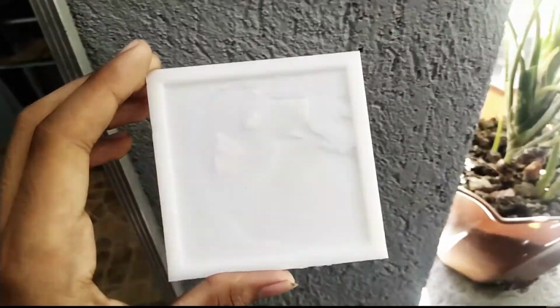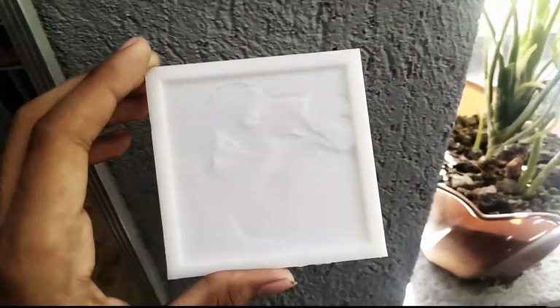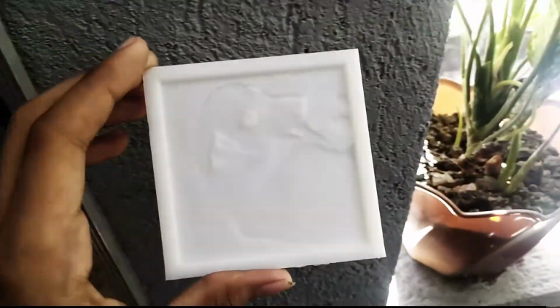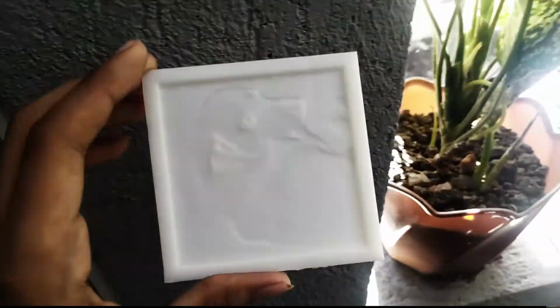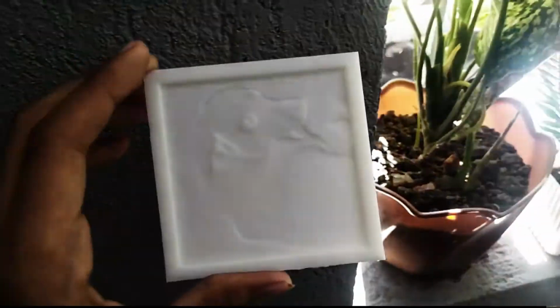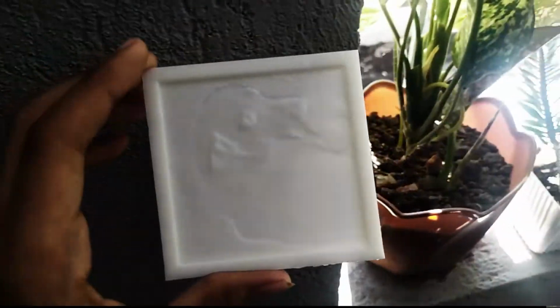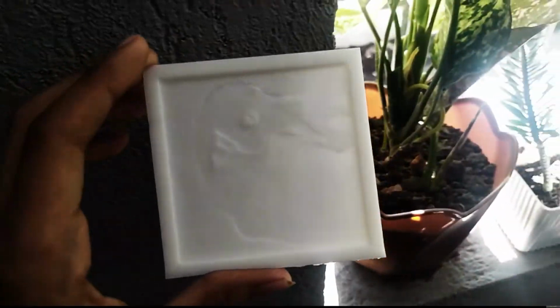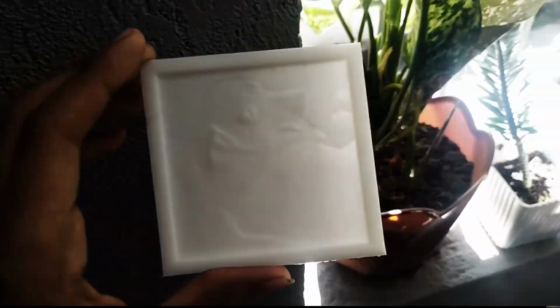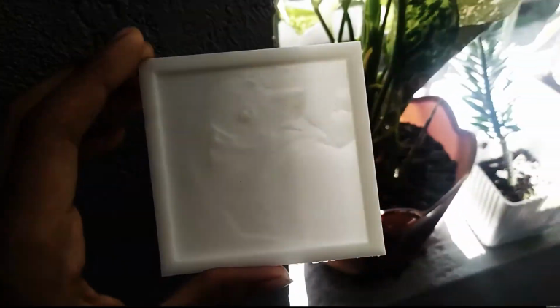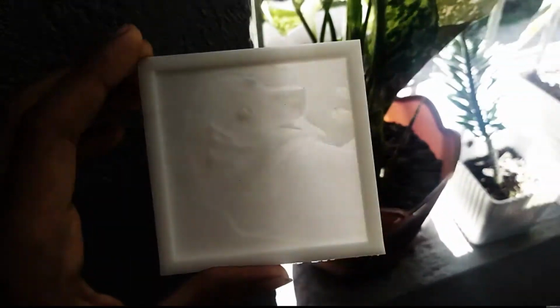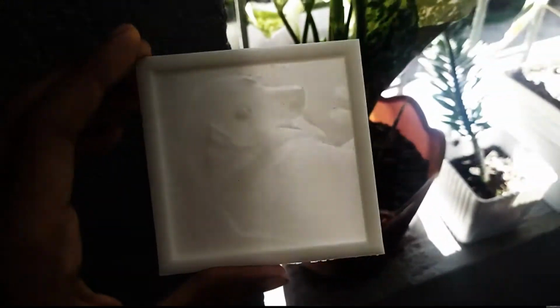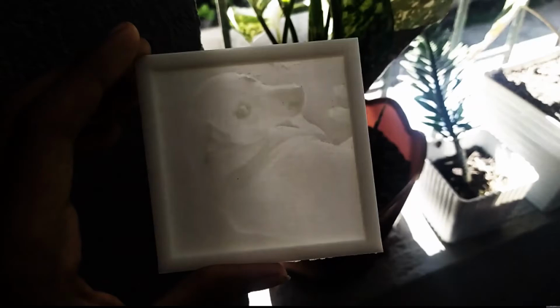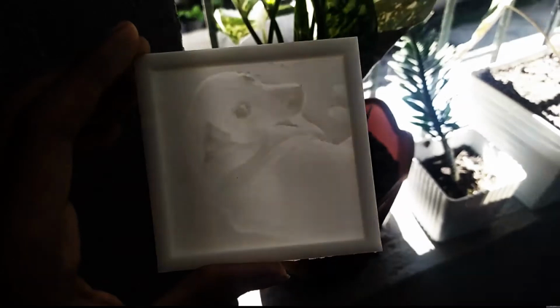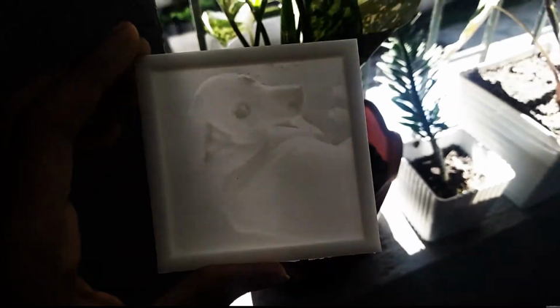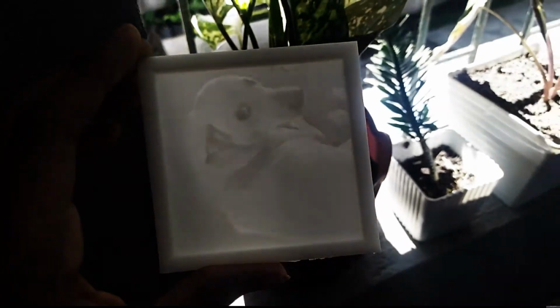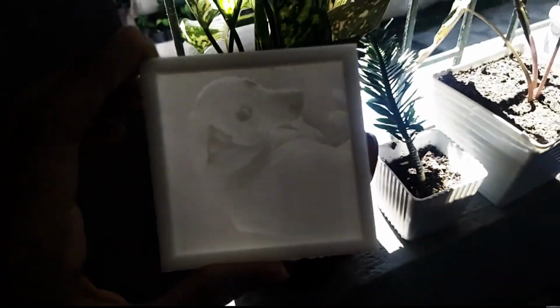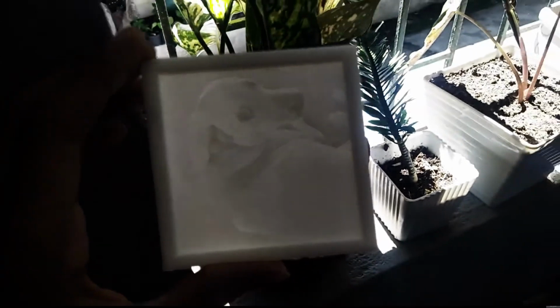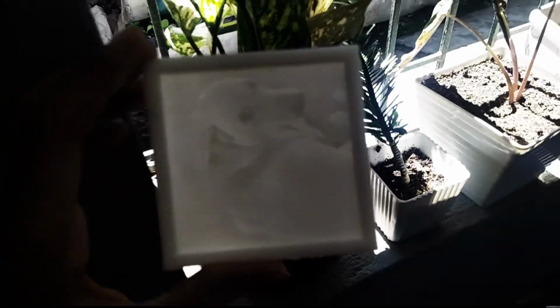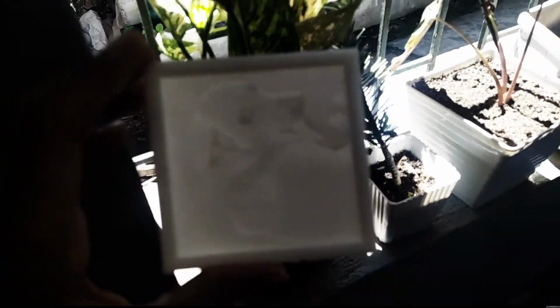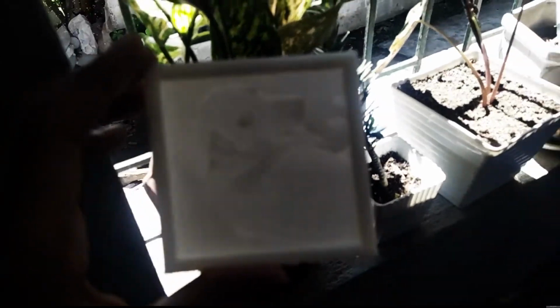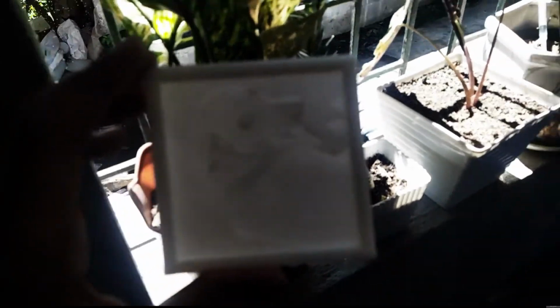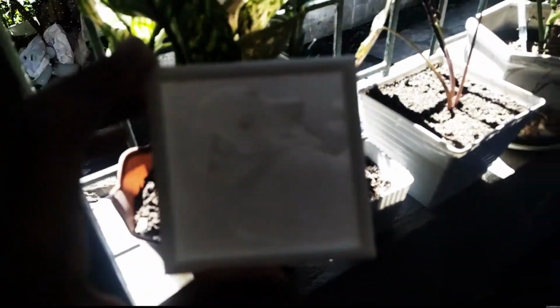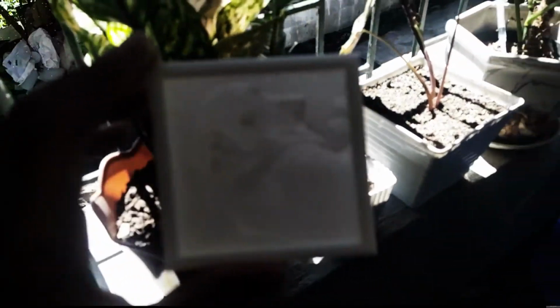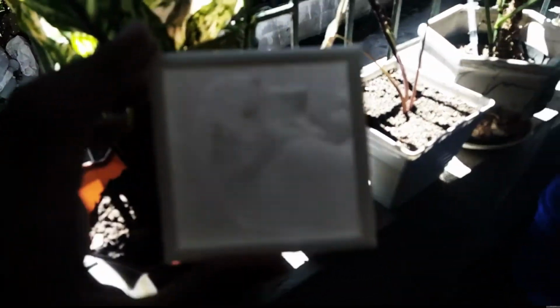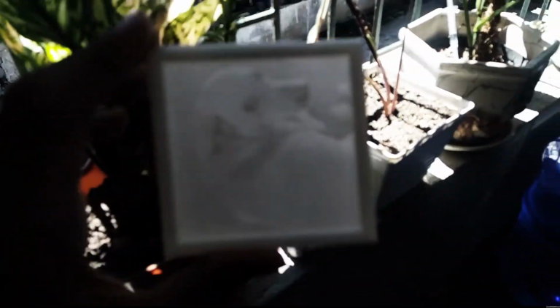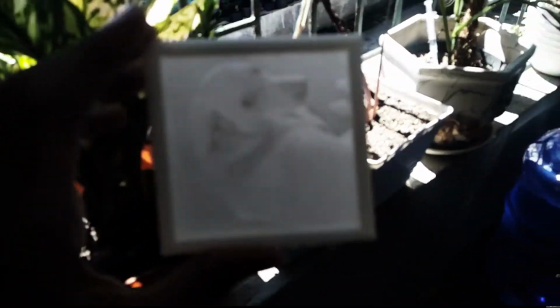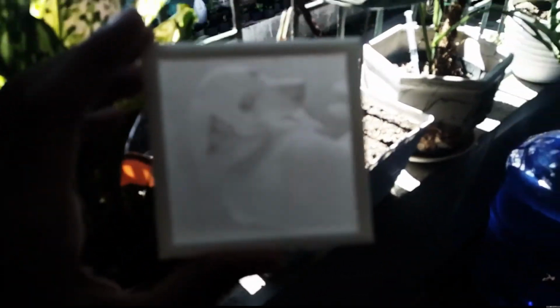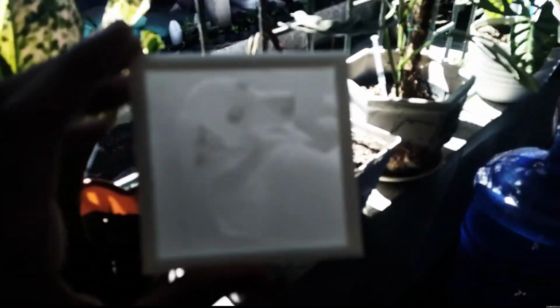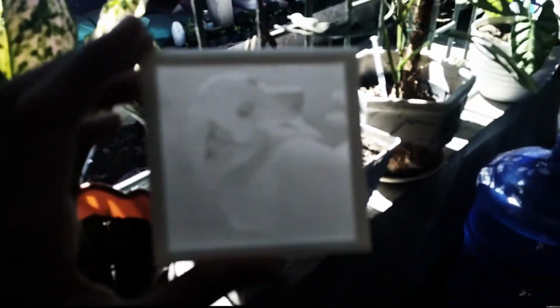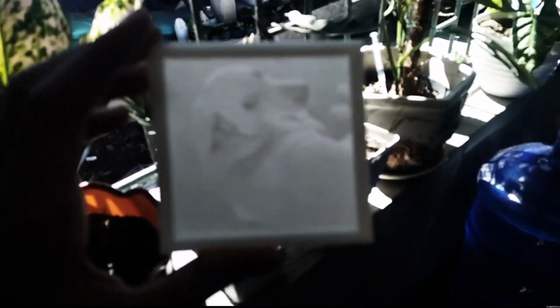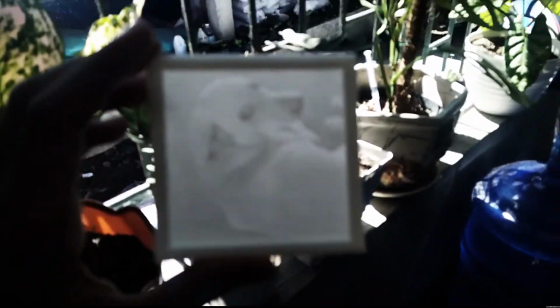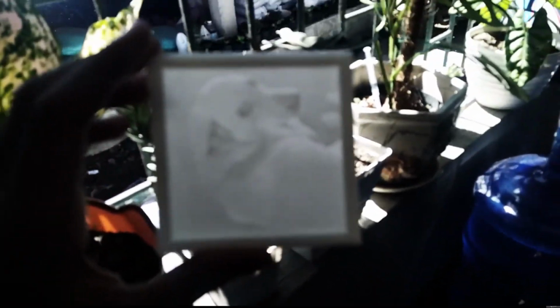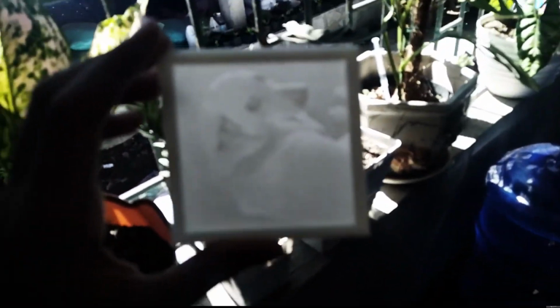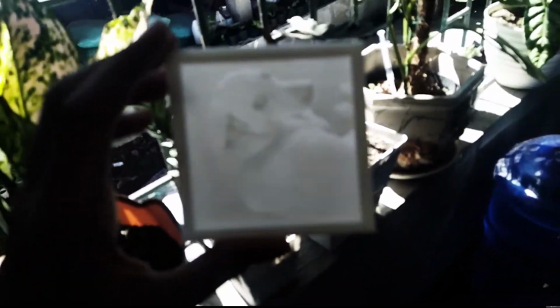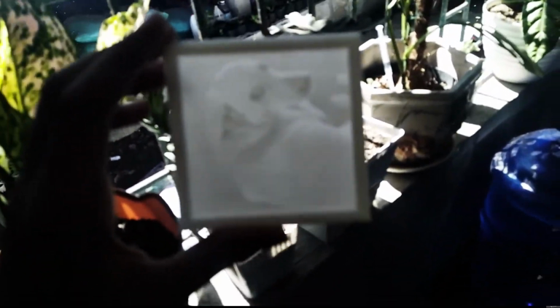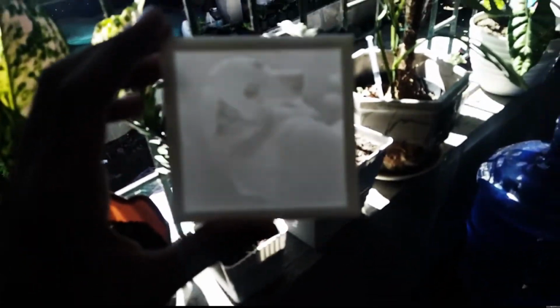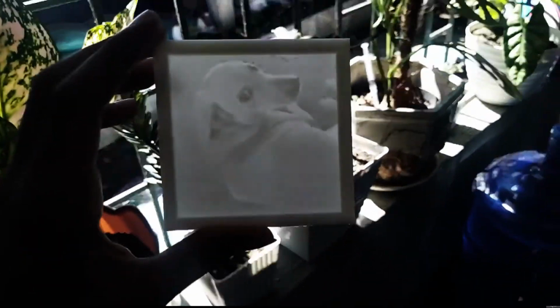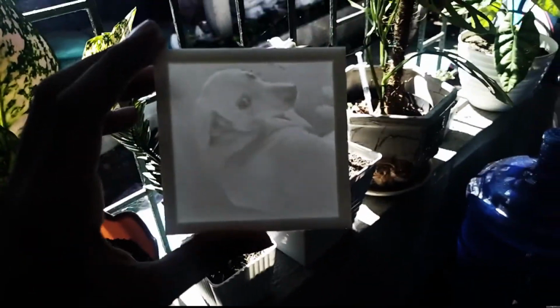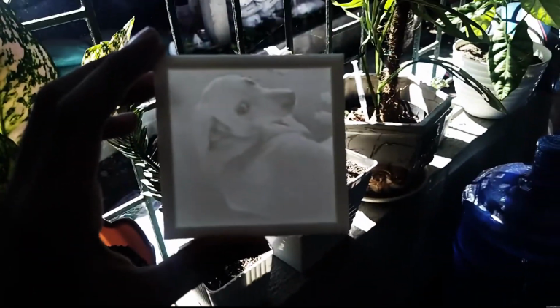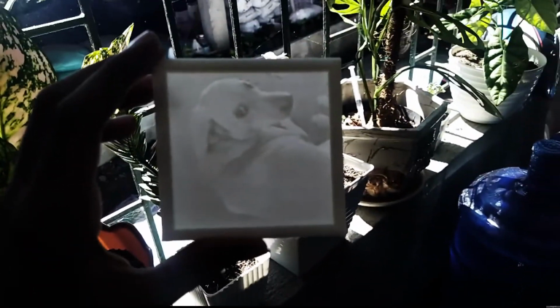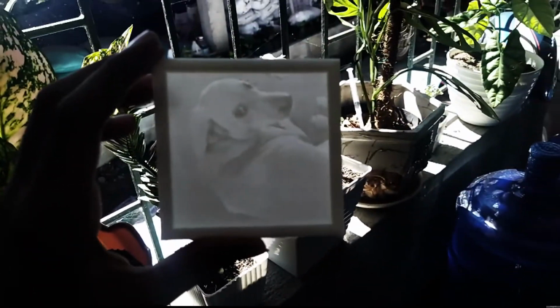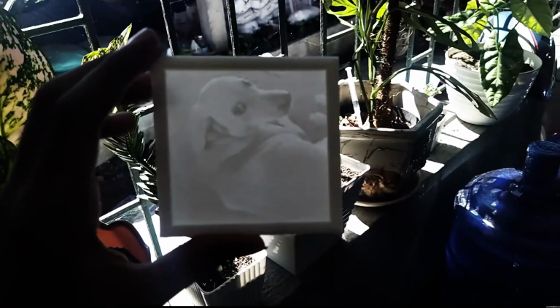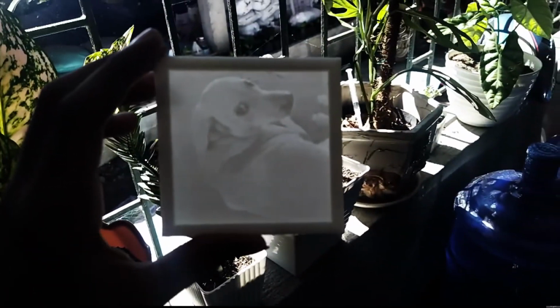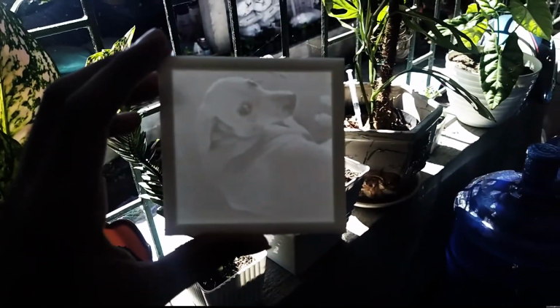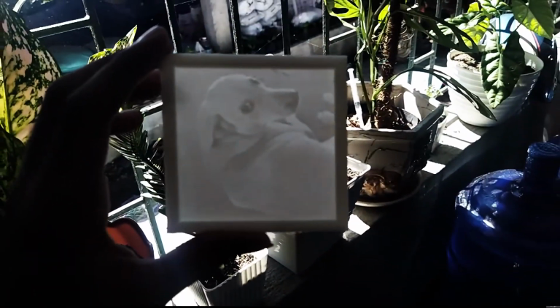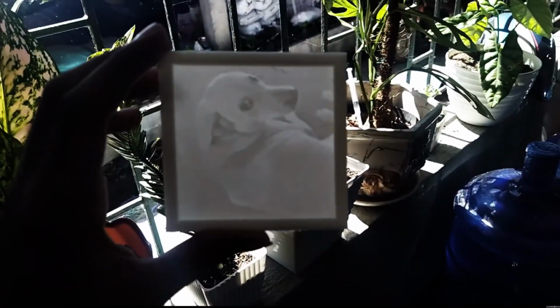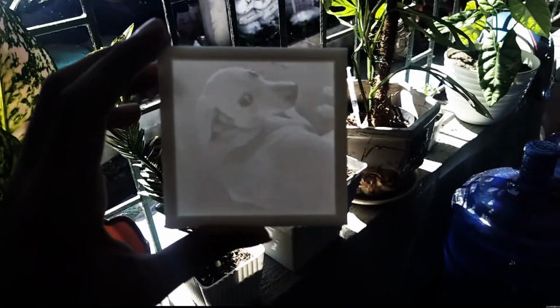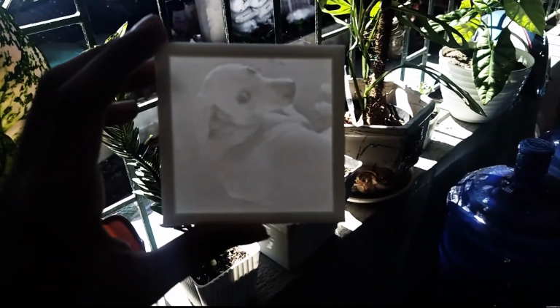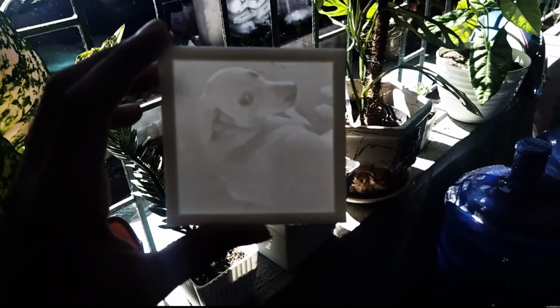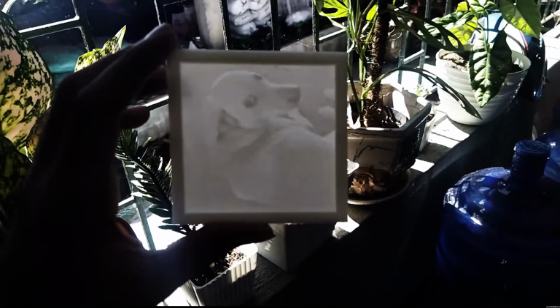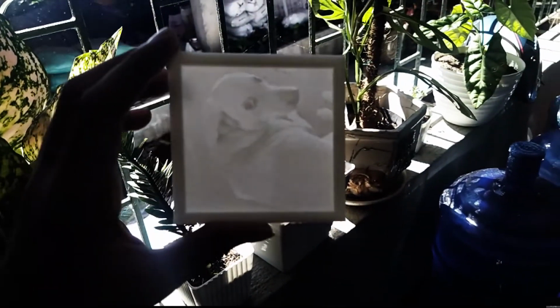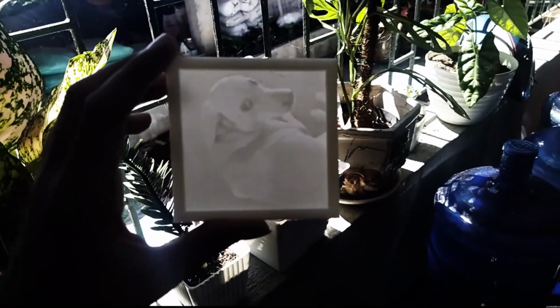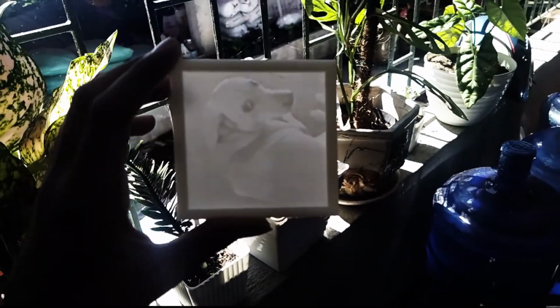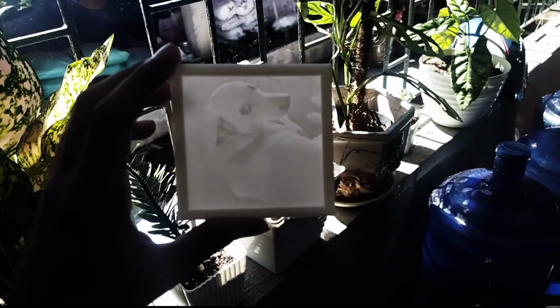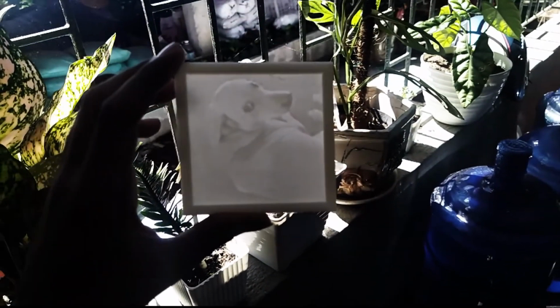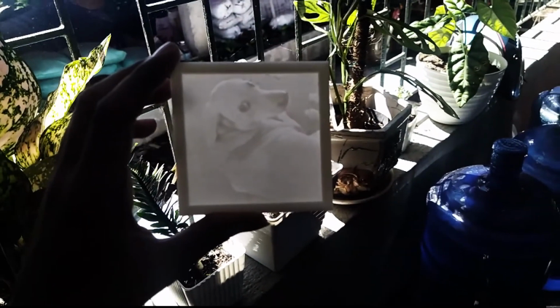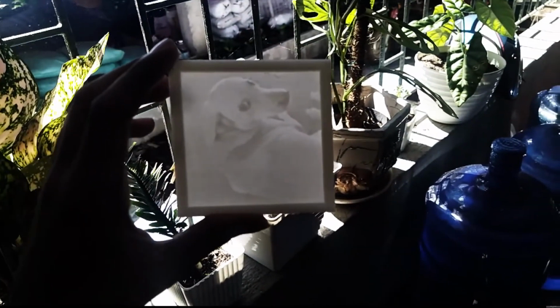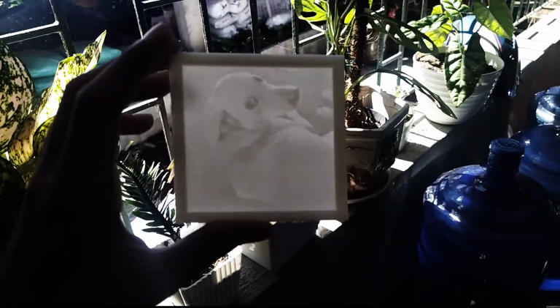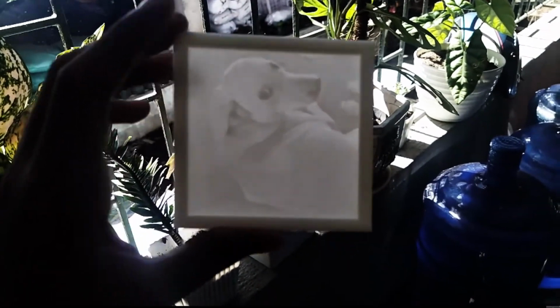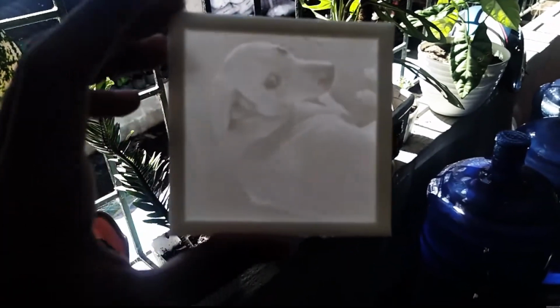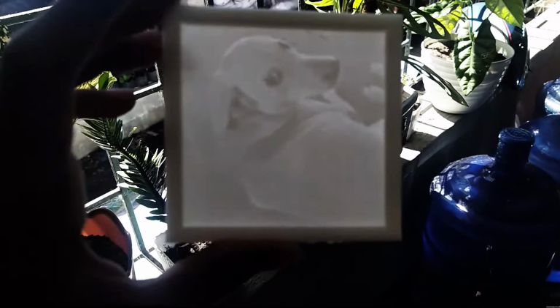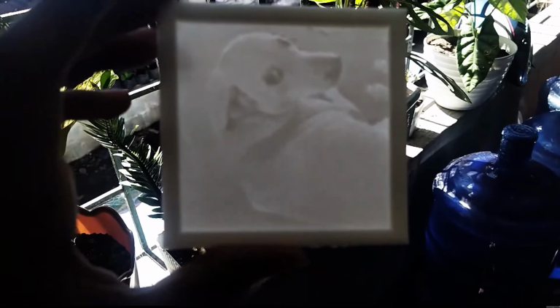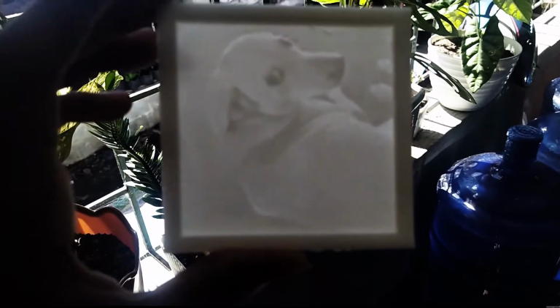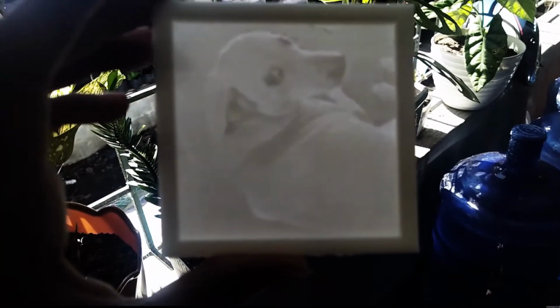Lithophane is an etched or molded artwork in a very thin translucent object that can be seen clearly only when backlit with a light source.